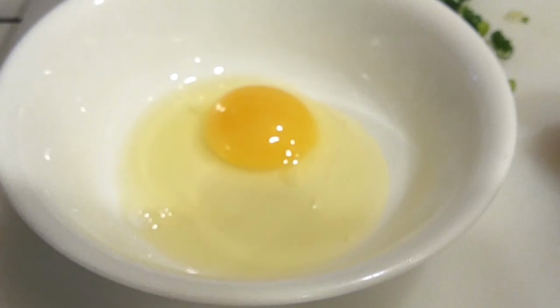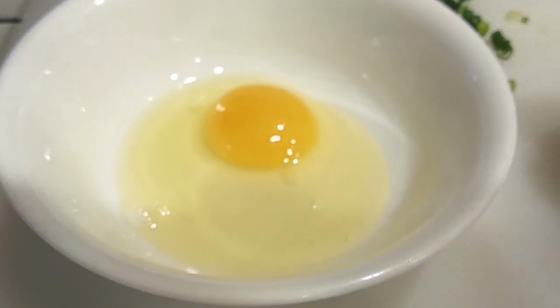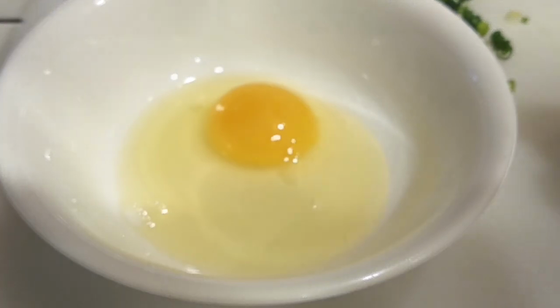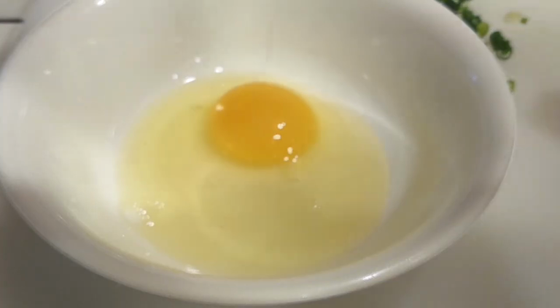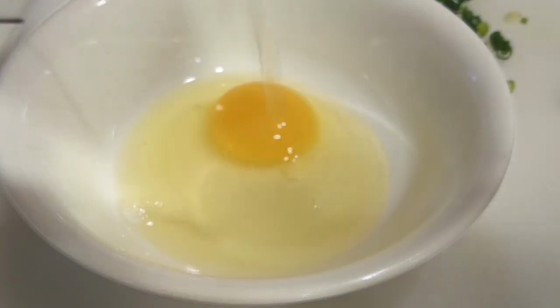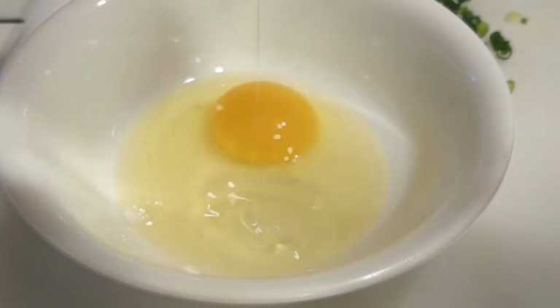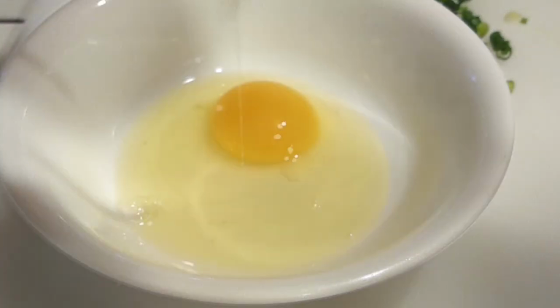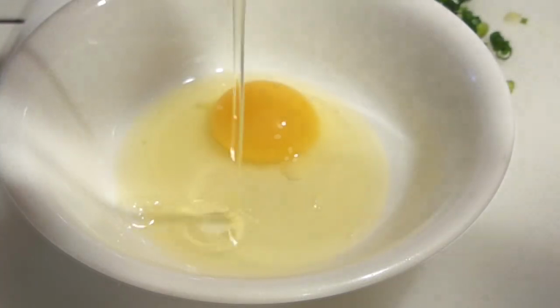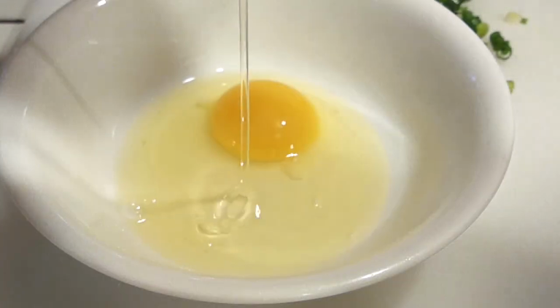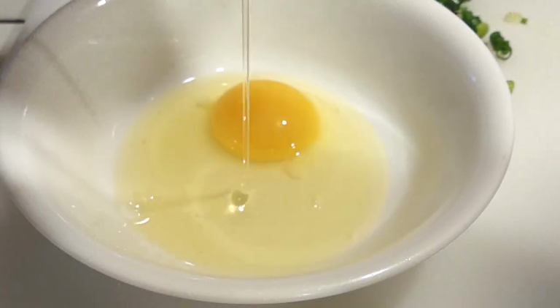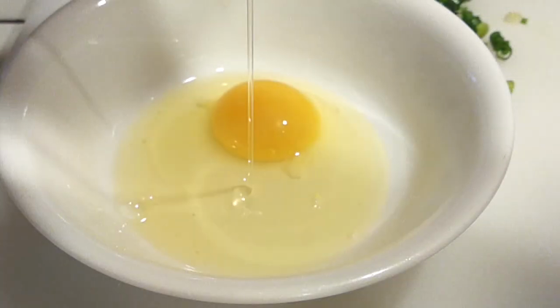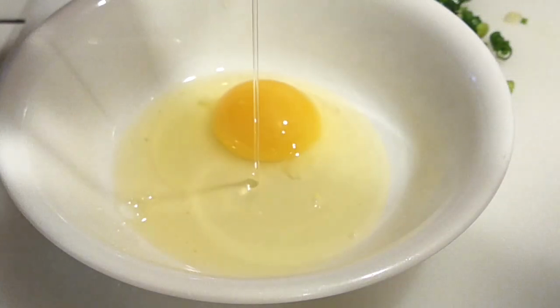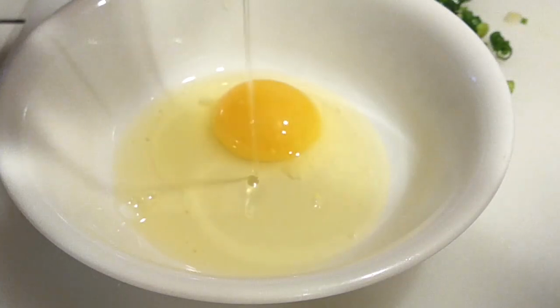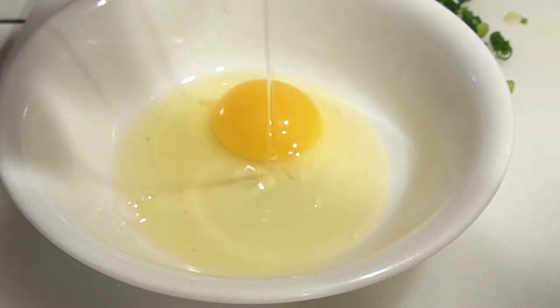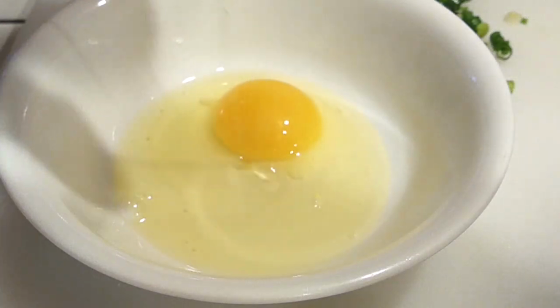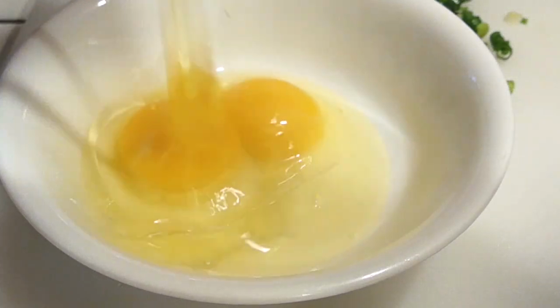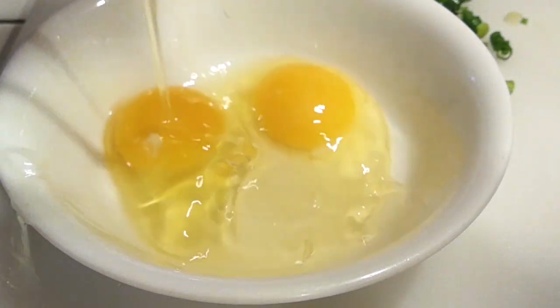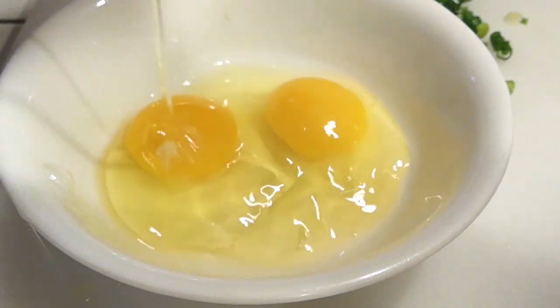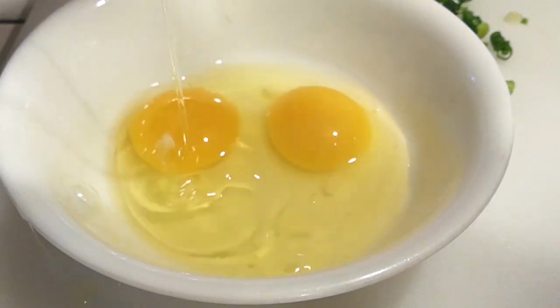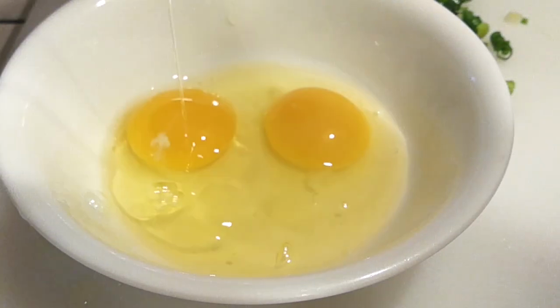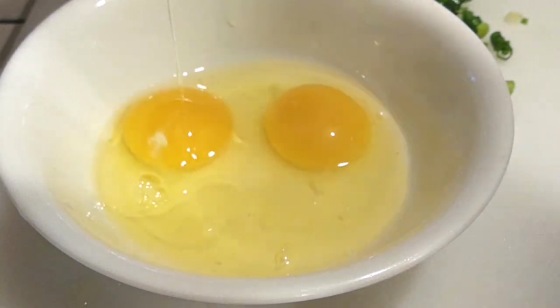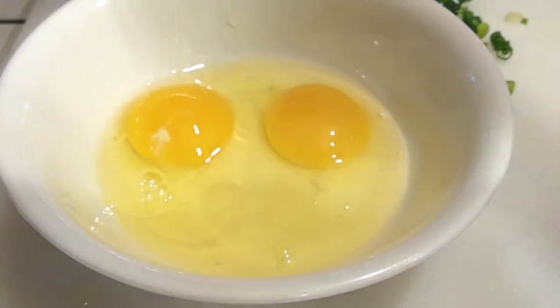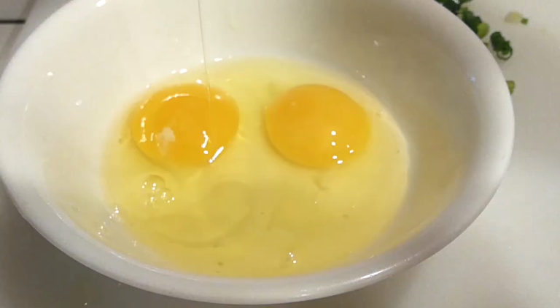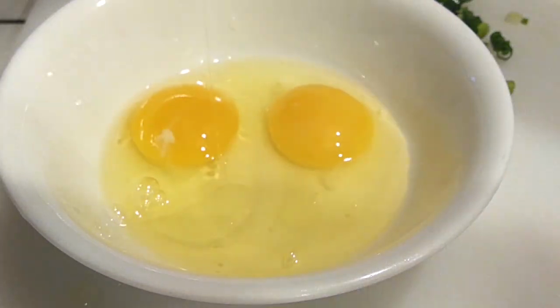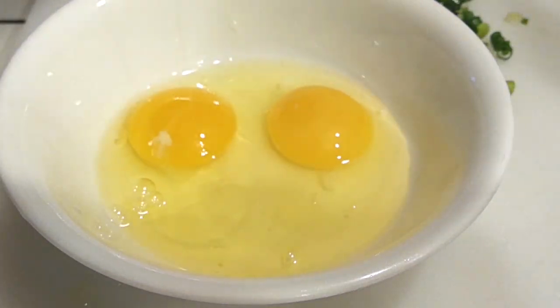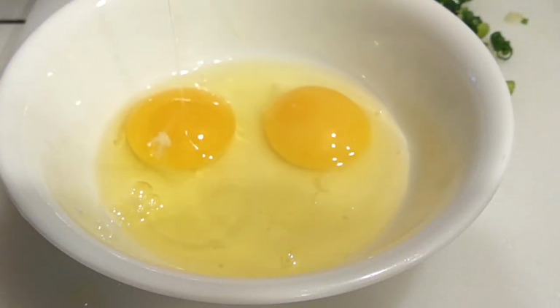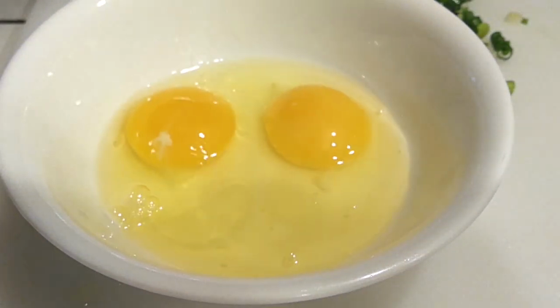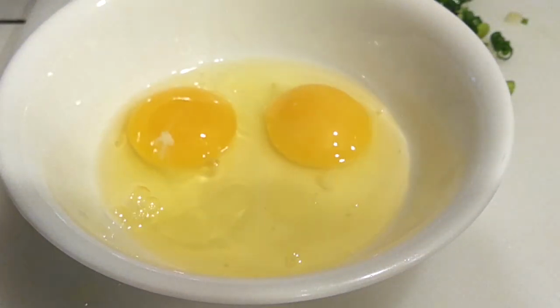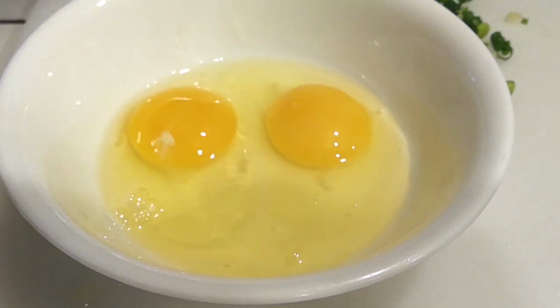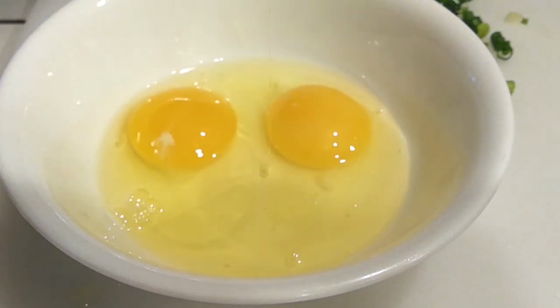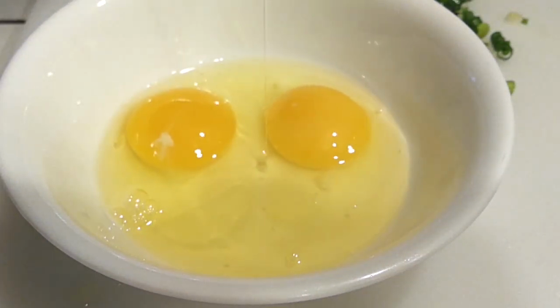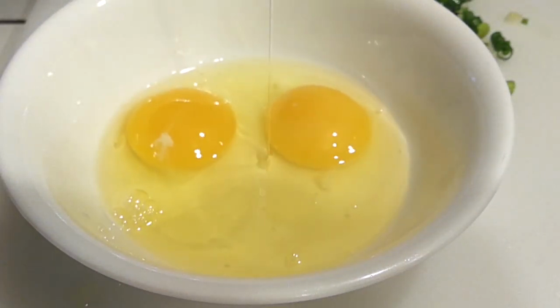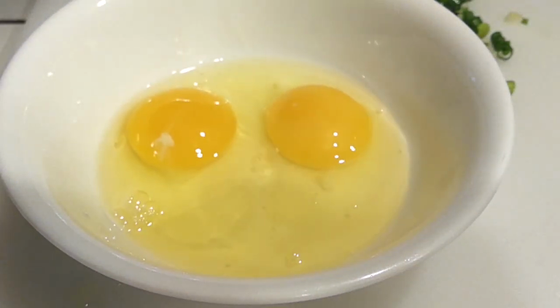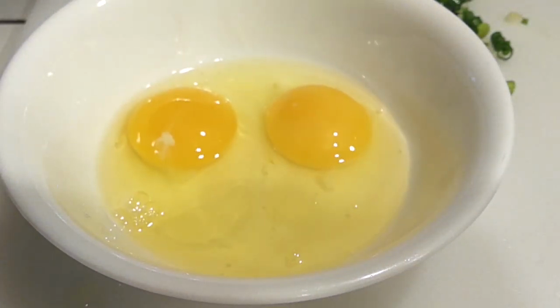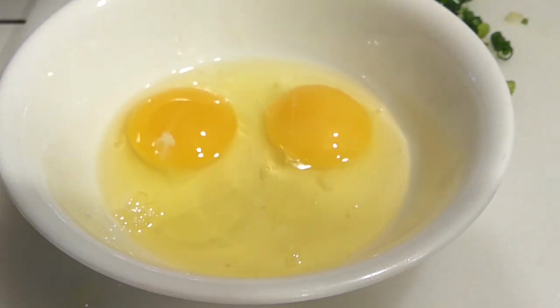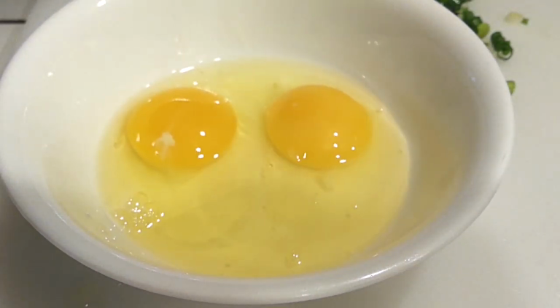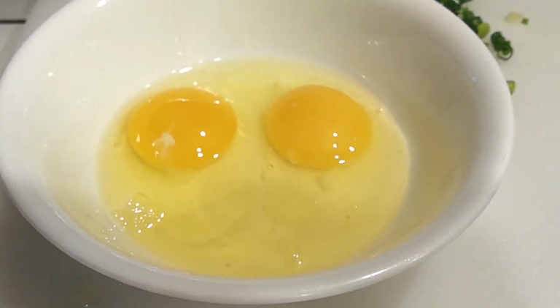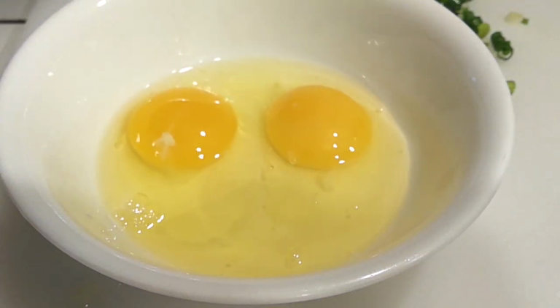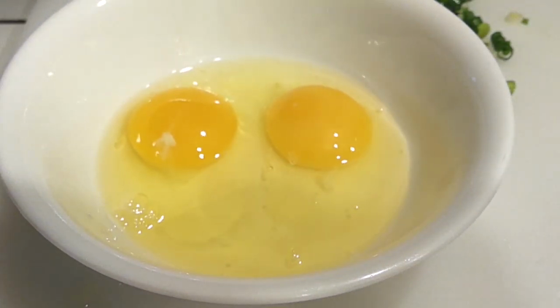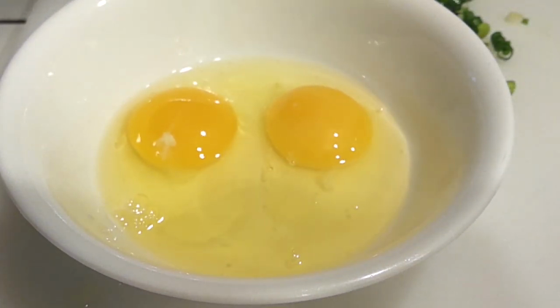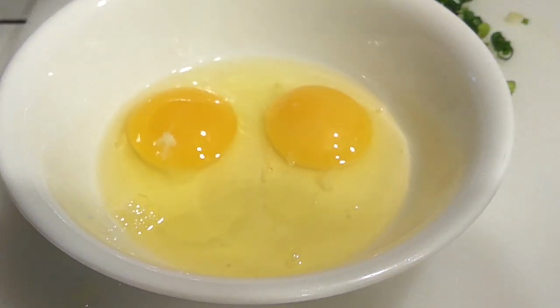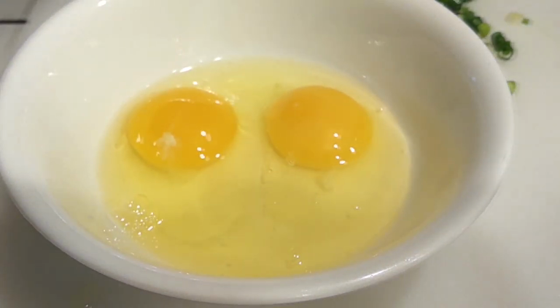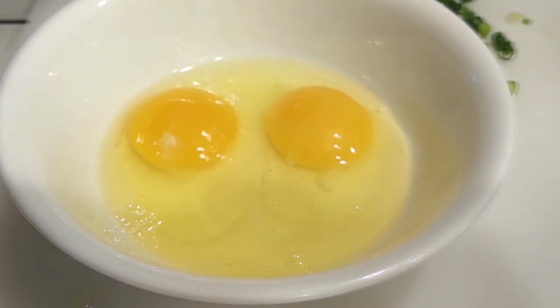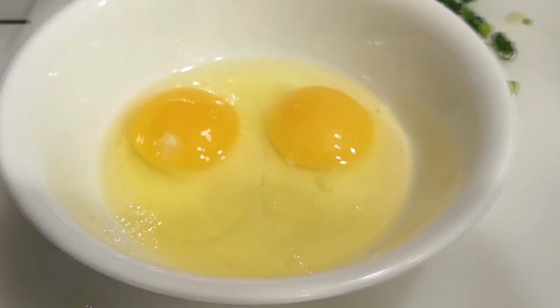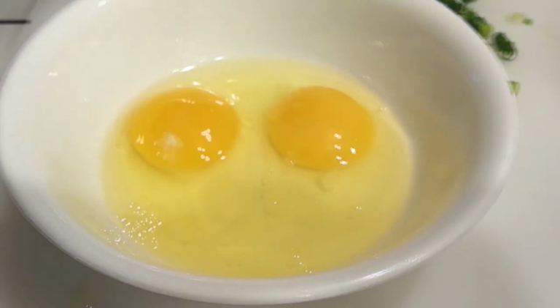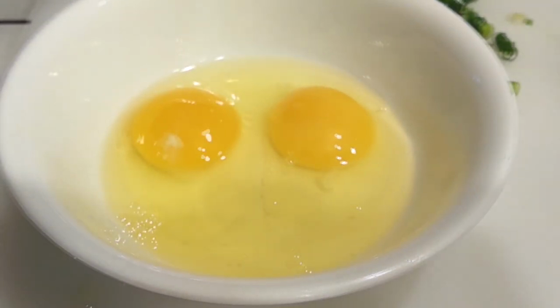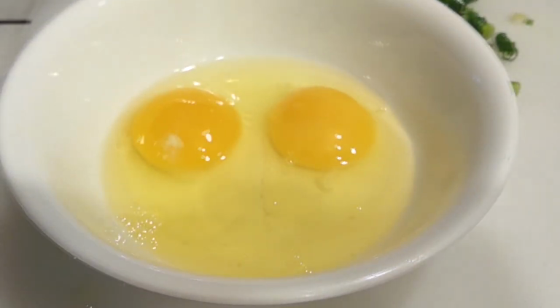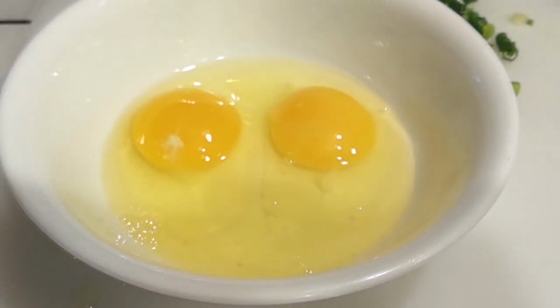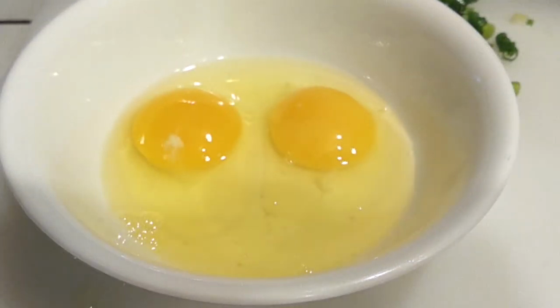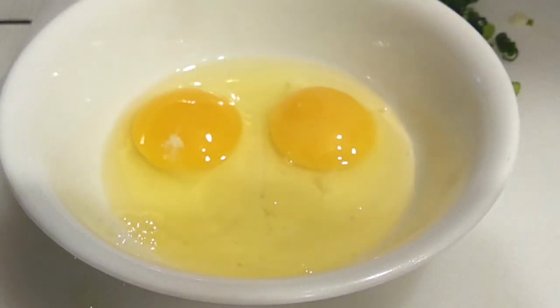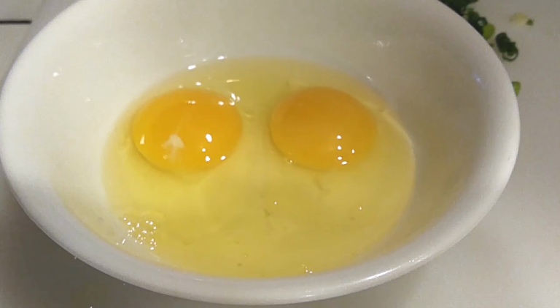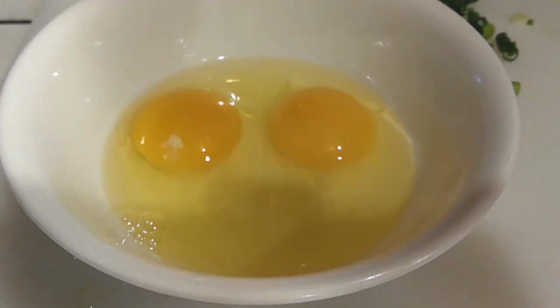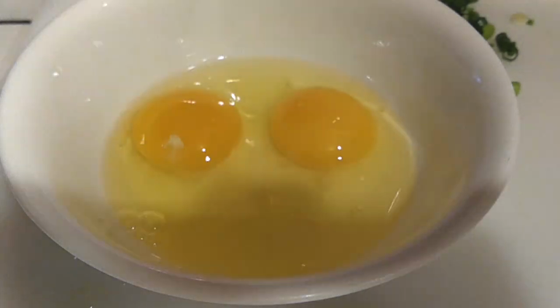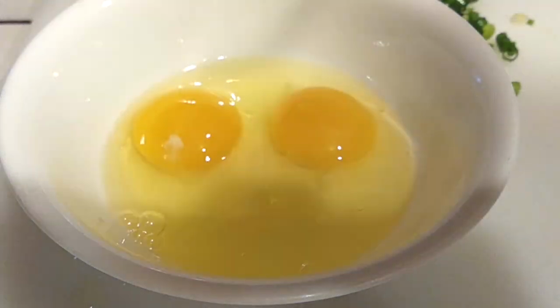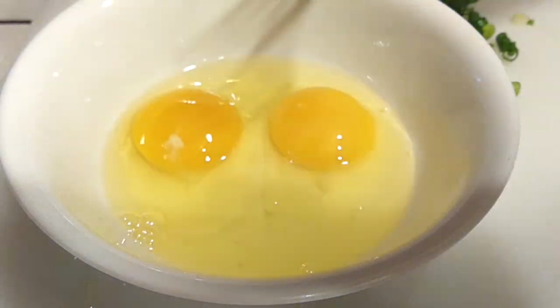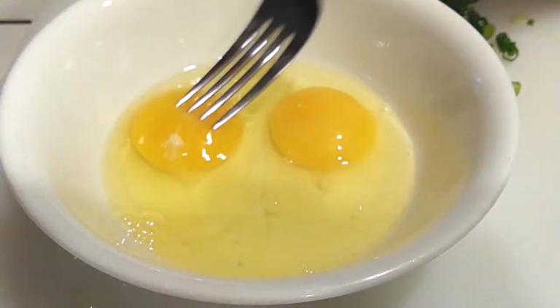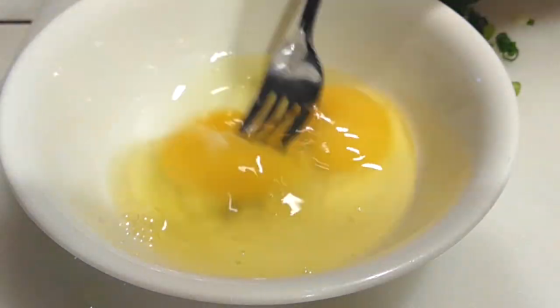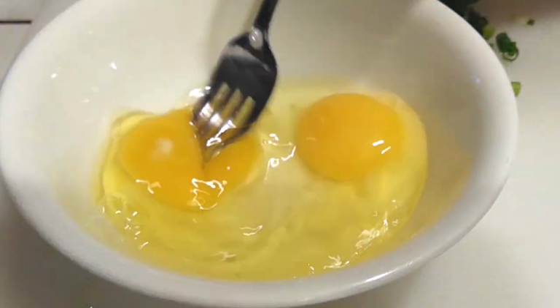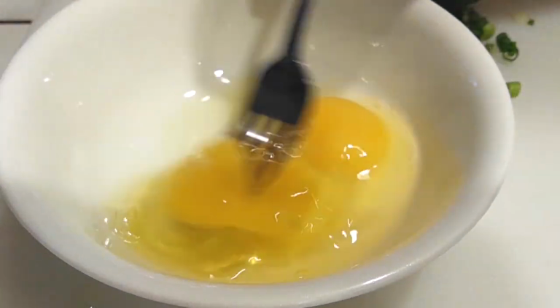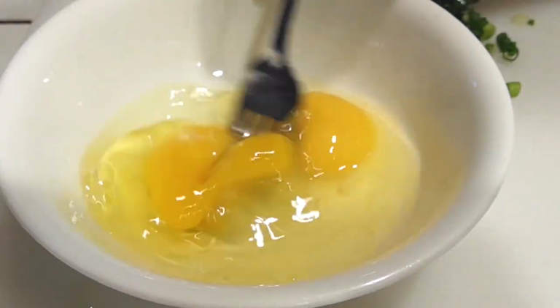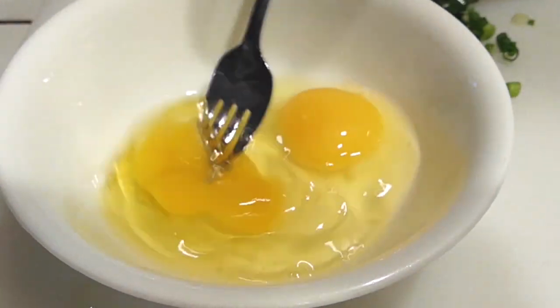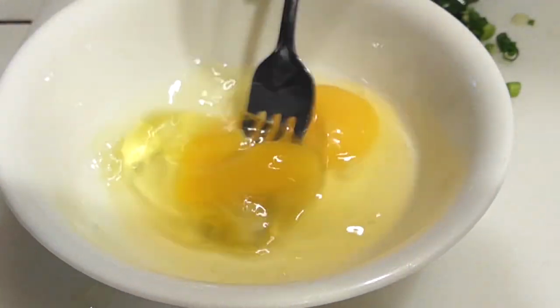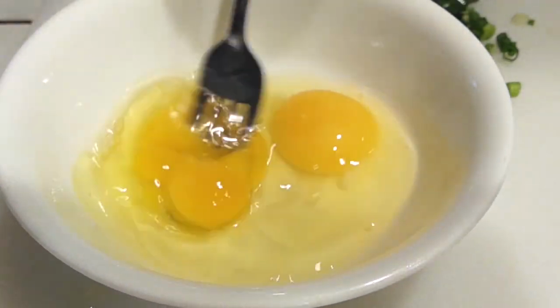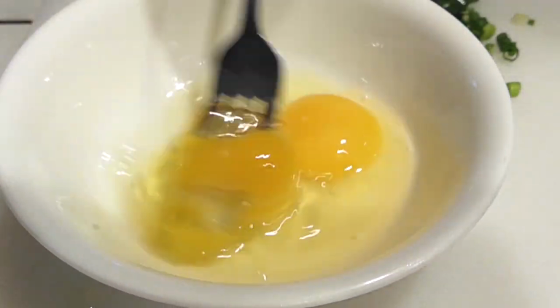All we're going to do is beat the eggs — just mix them up.